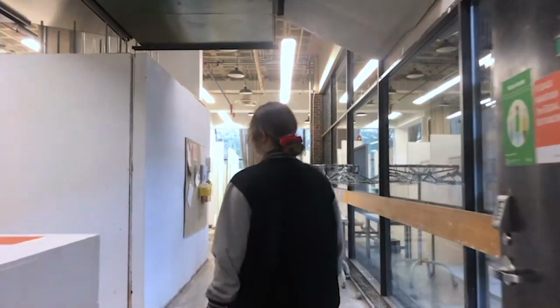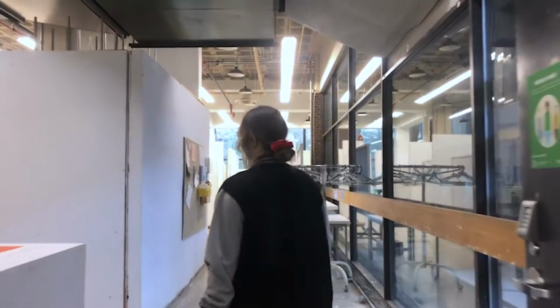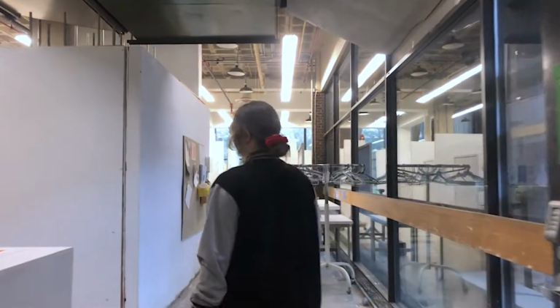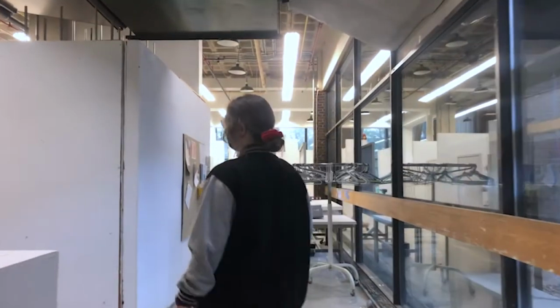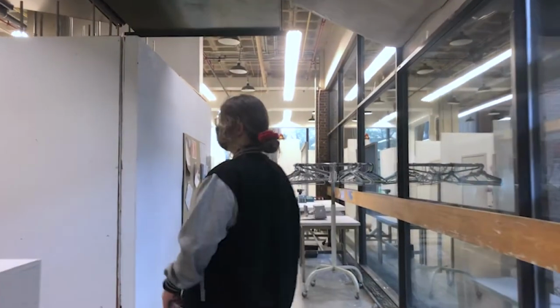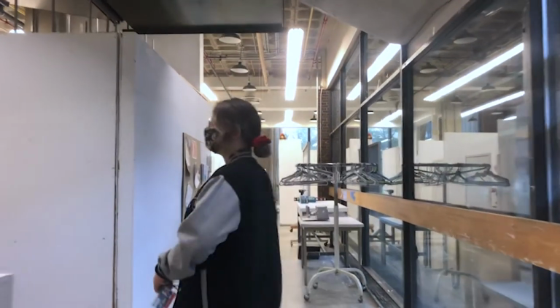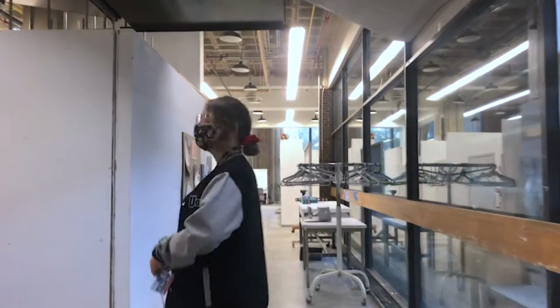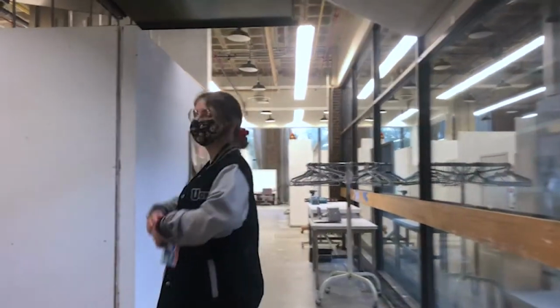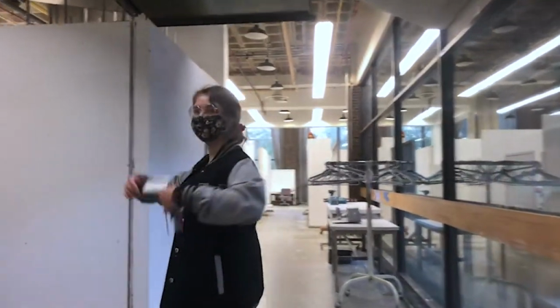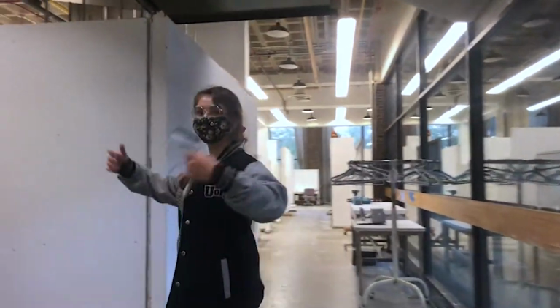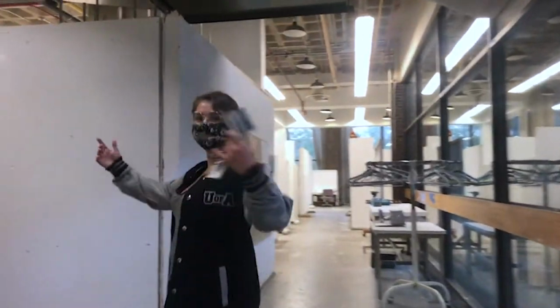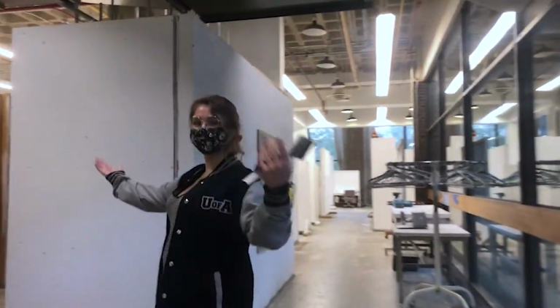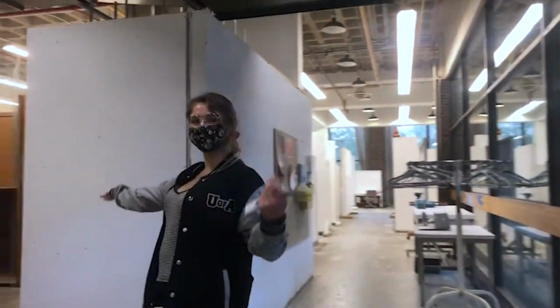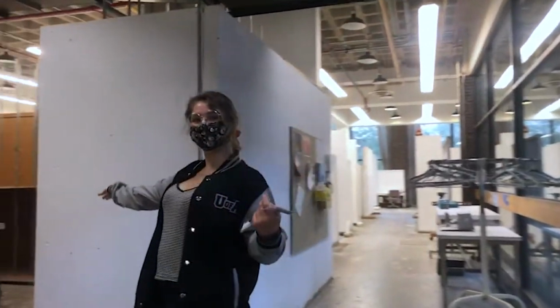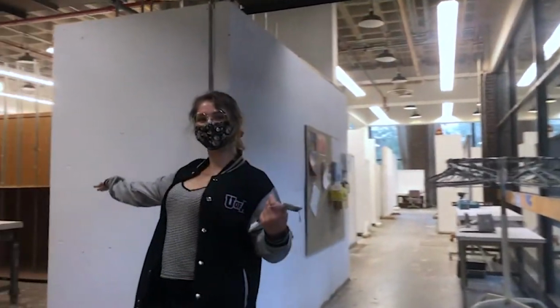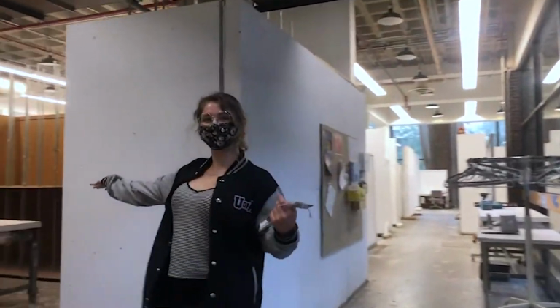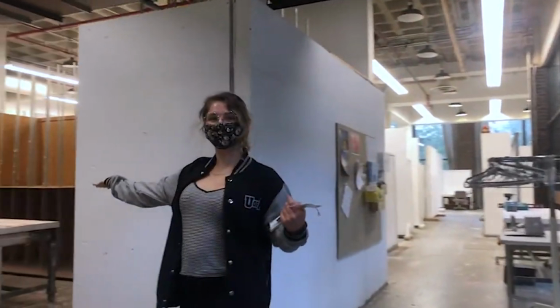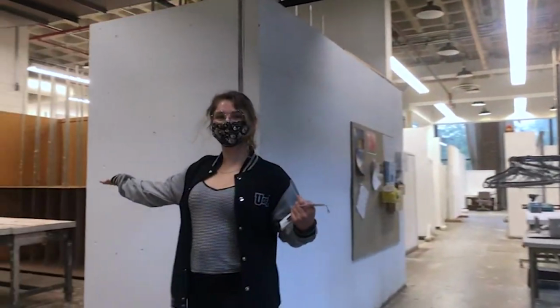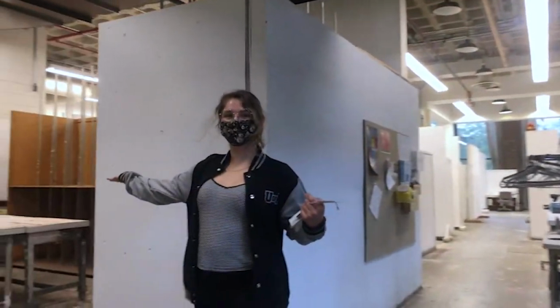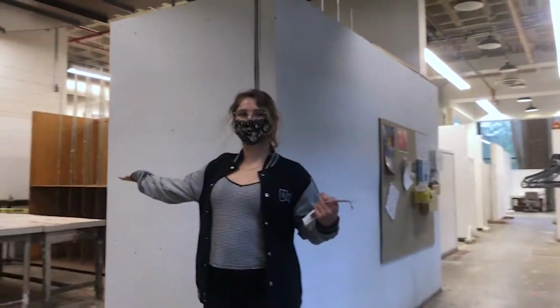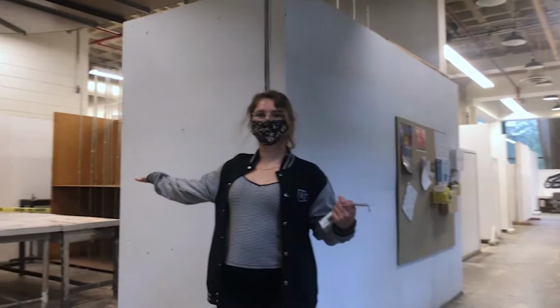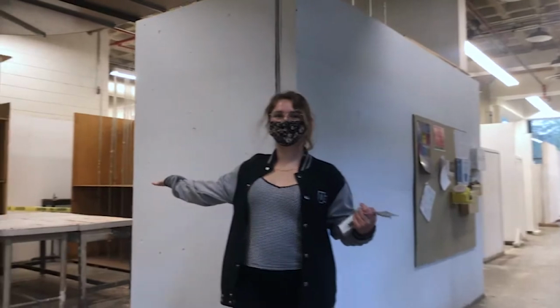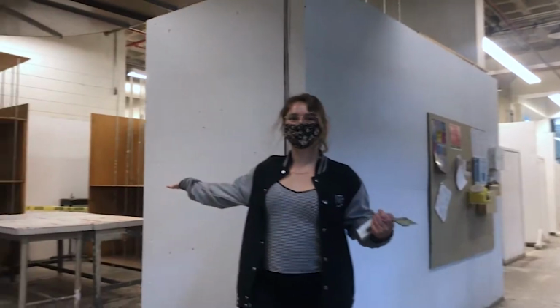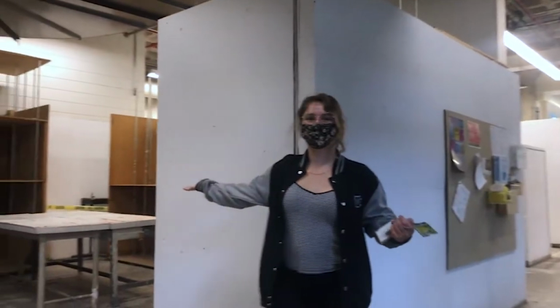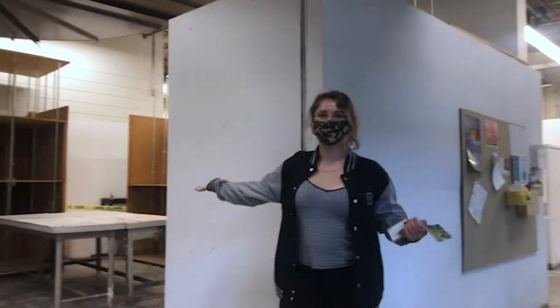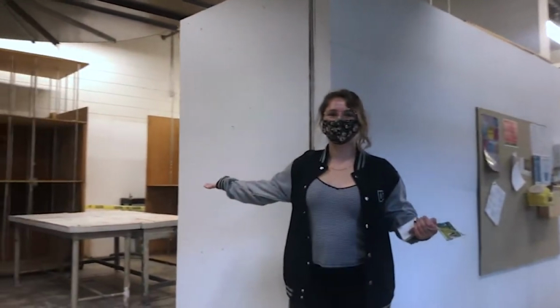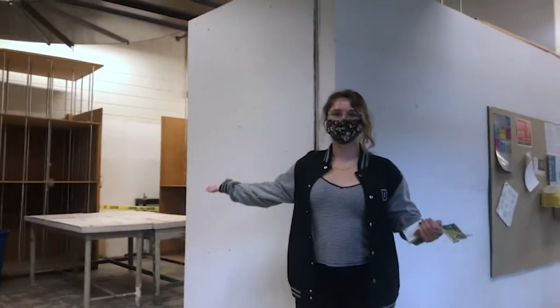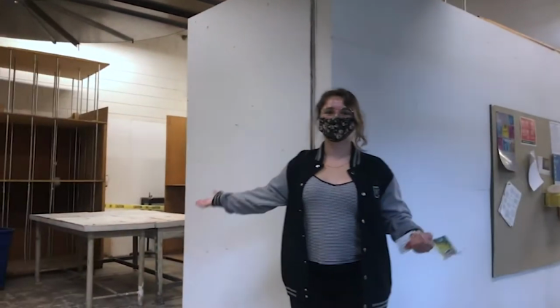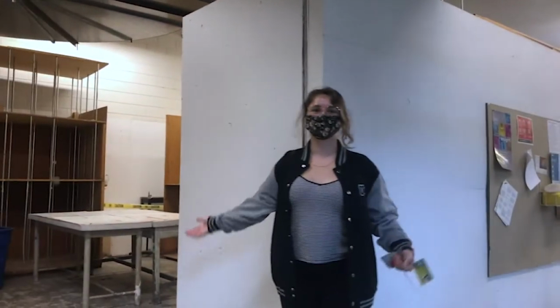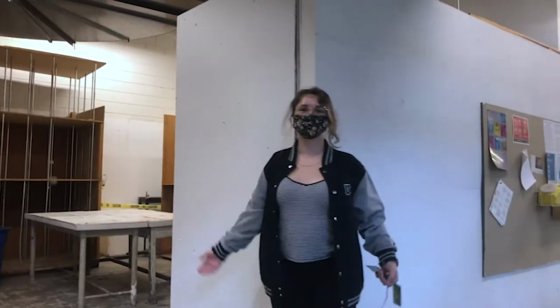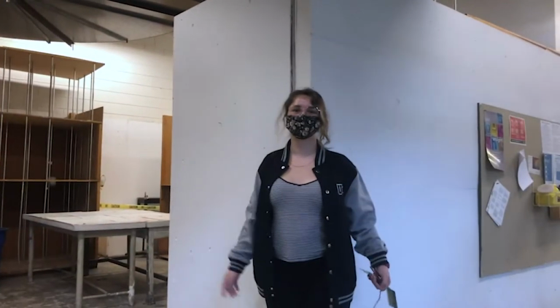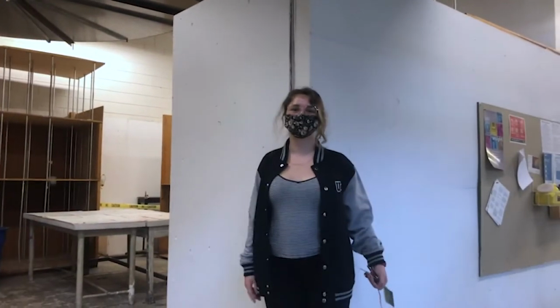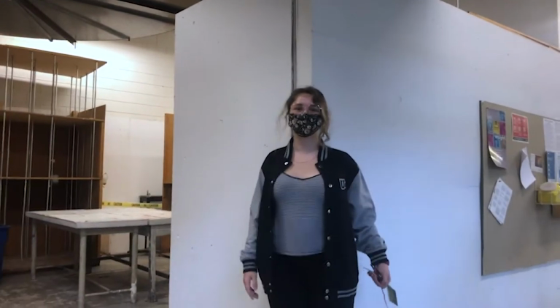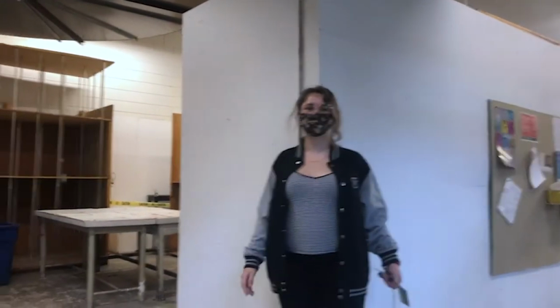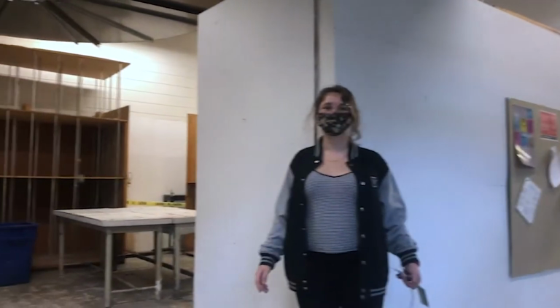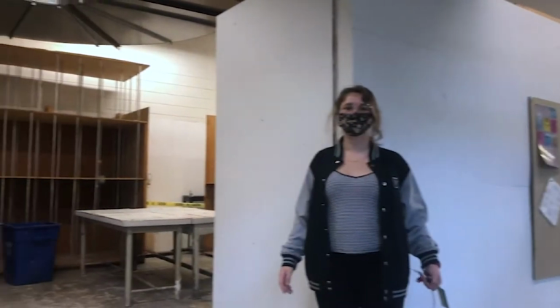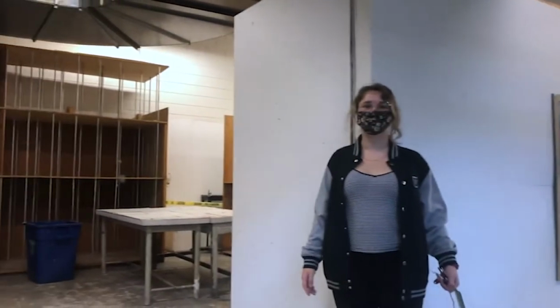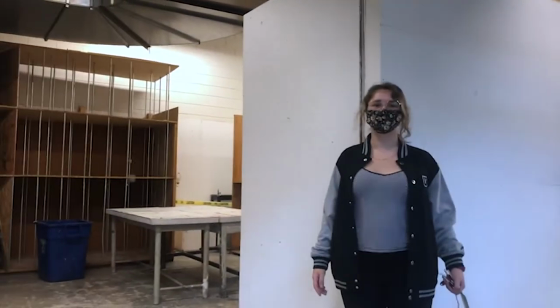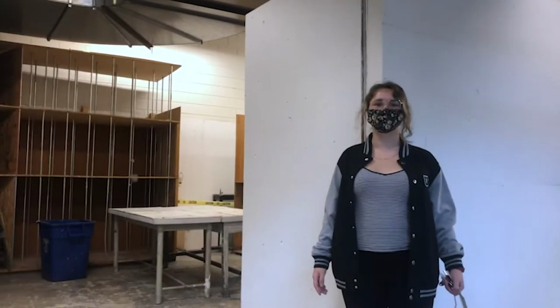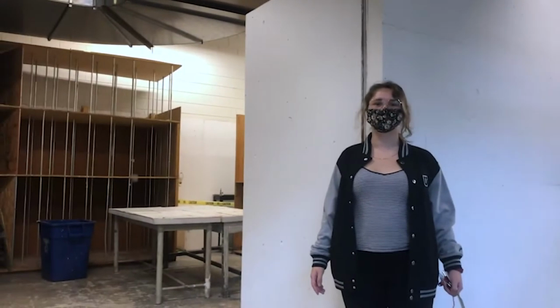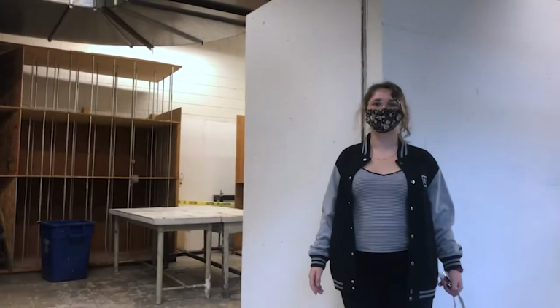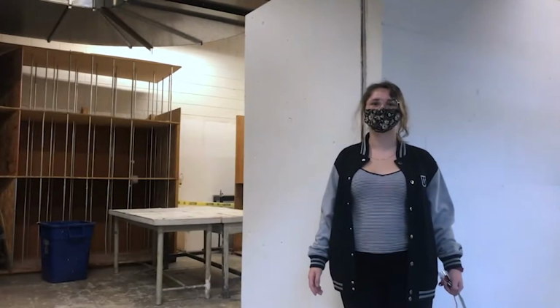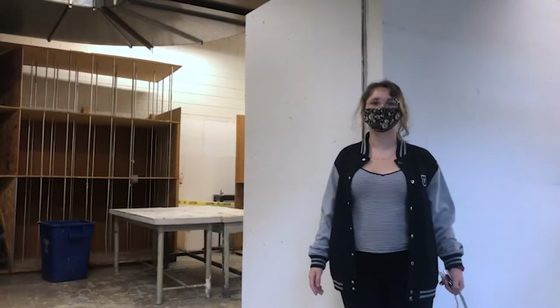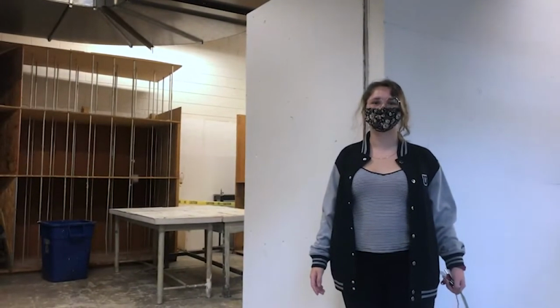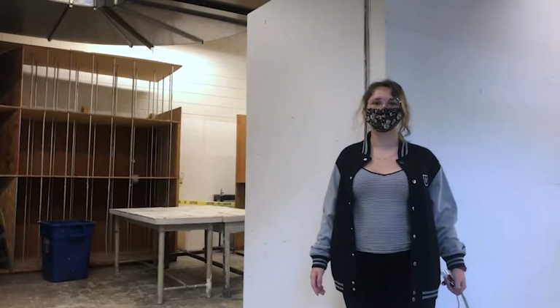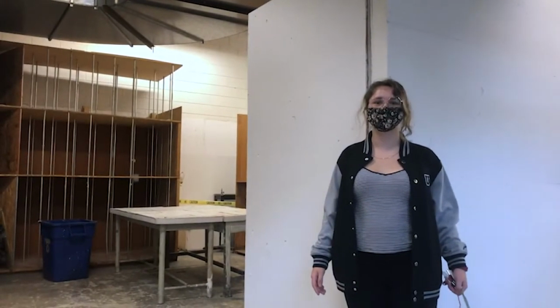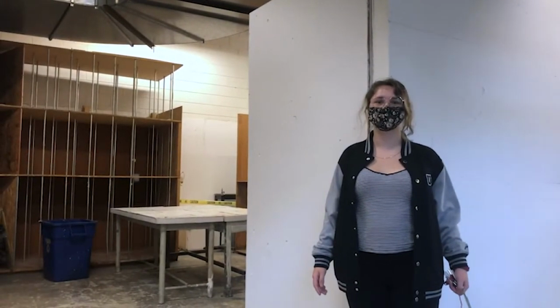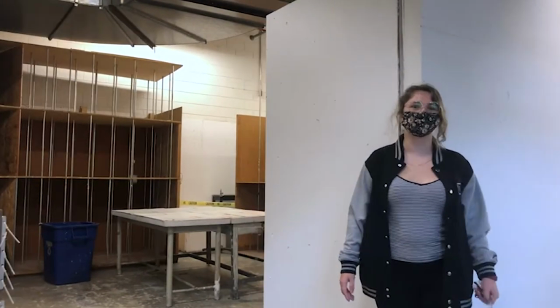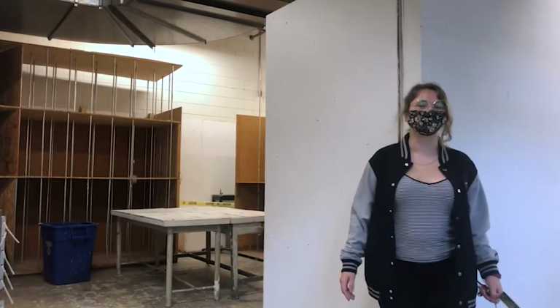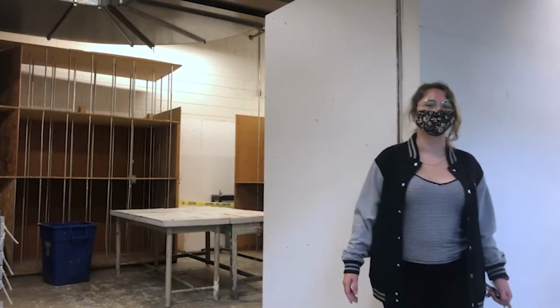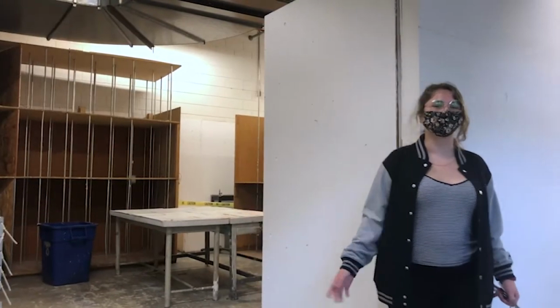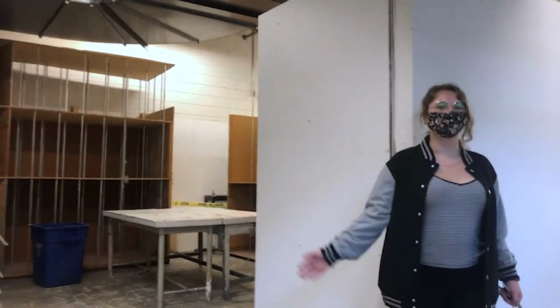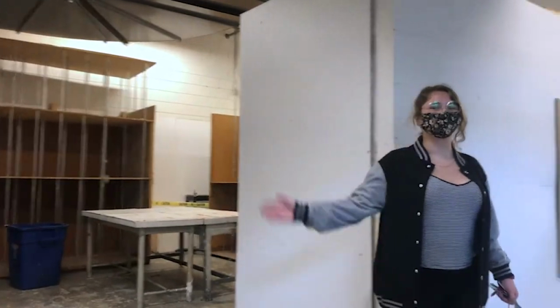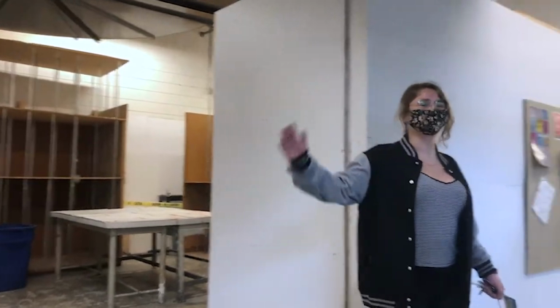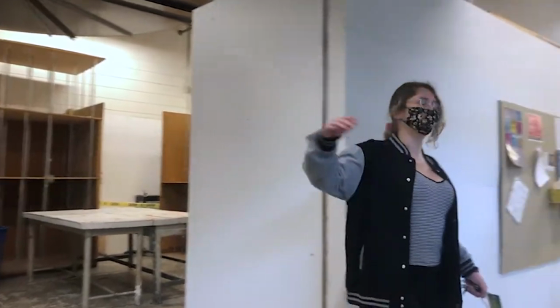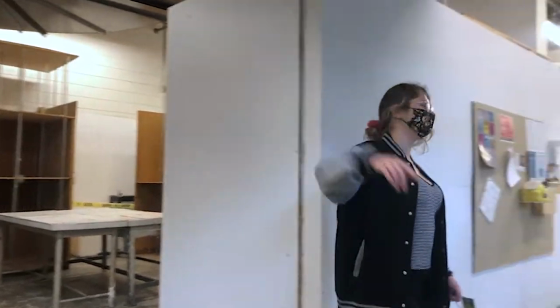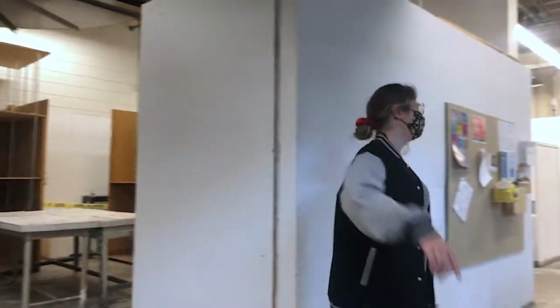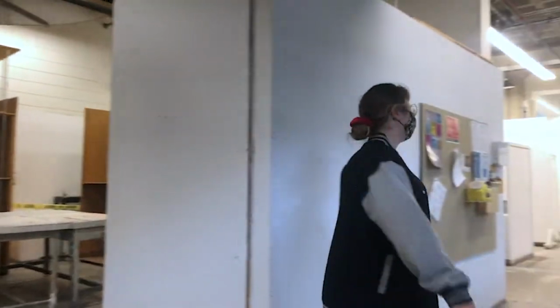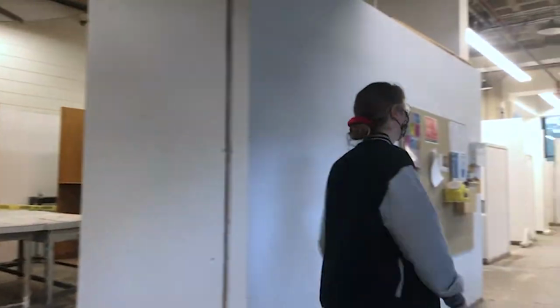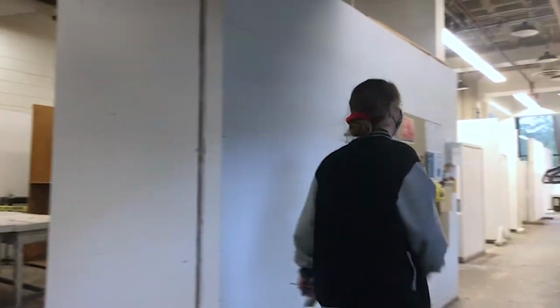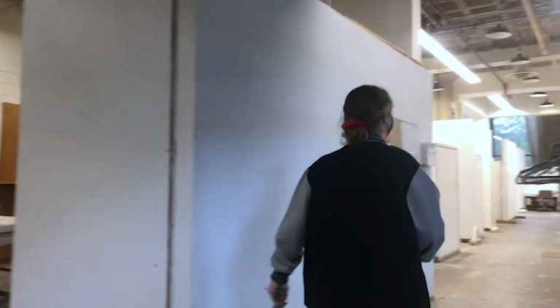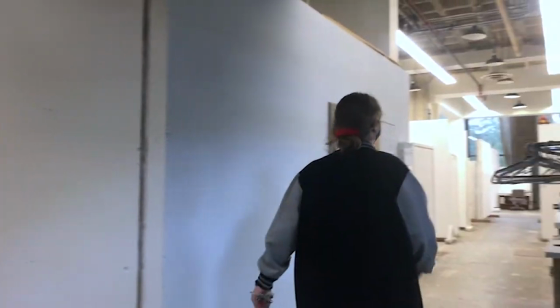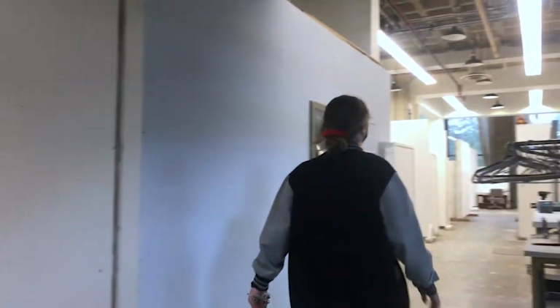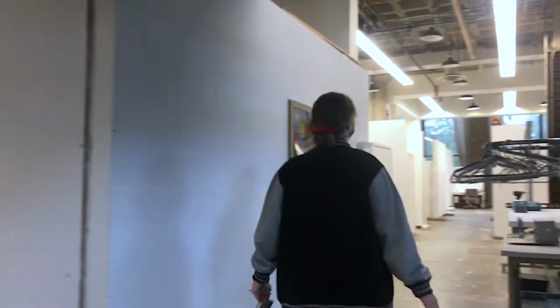So here we have the prep area. This is where you would stretch or gesso your canvases. All right, let's continue.